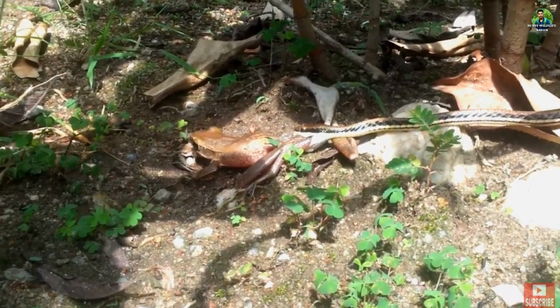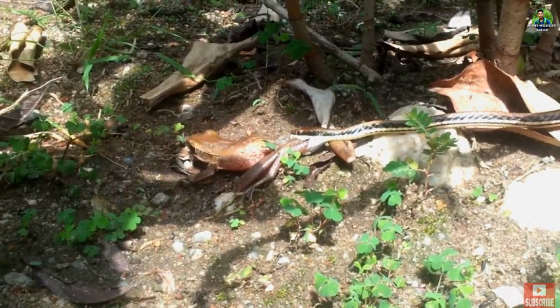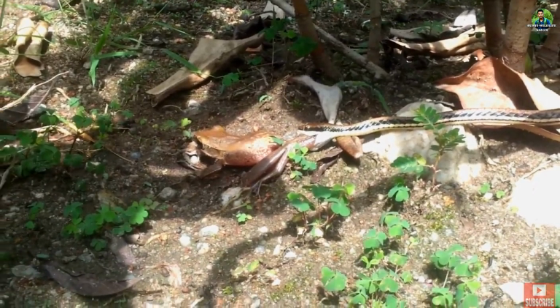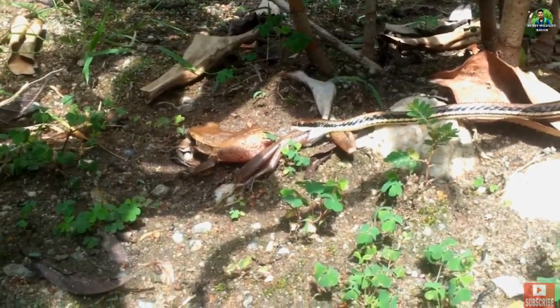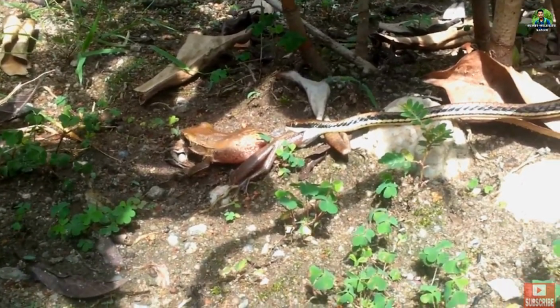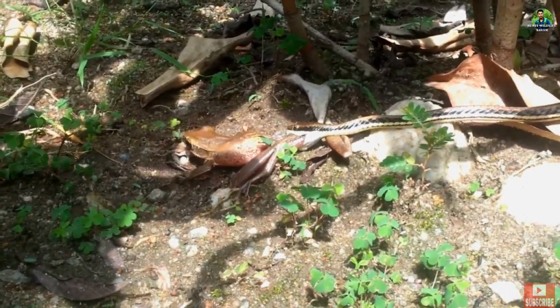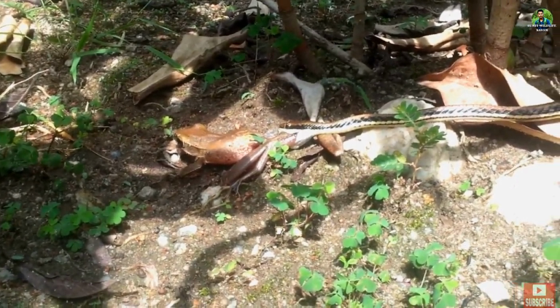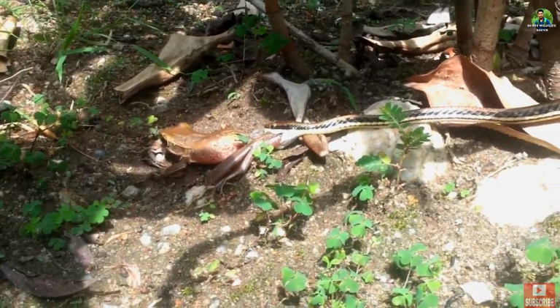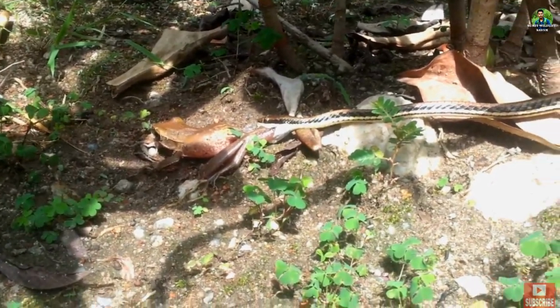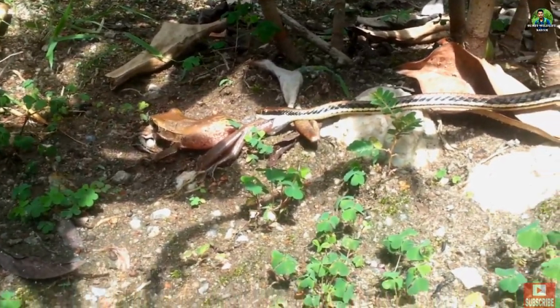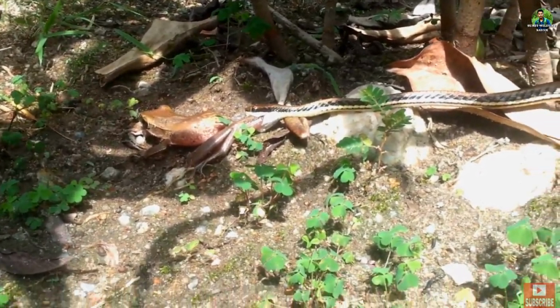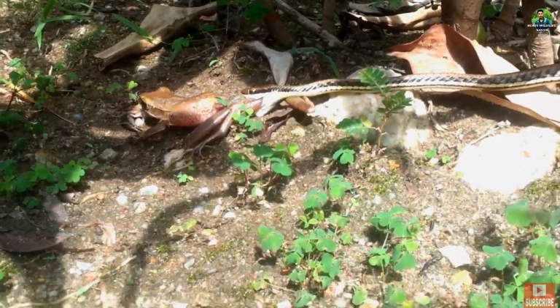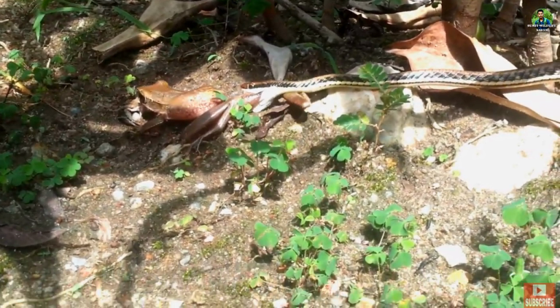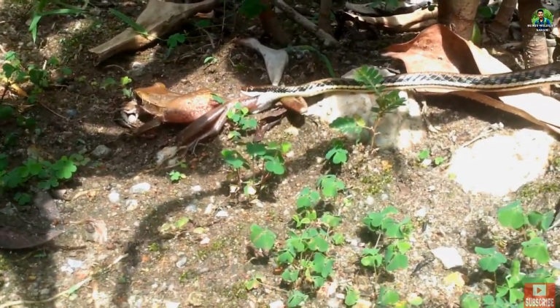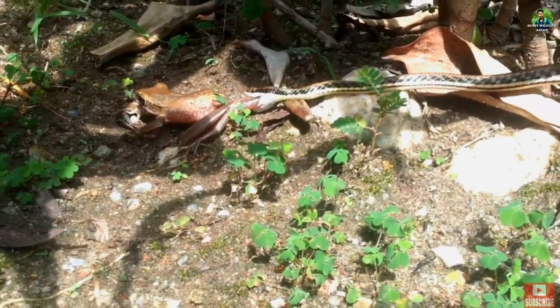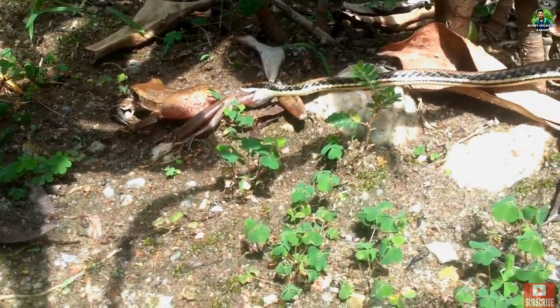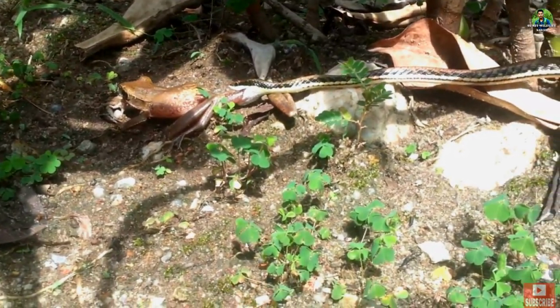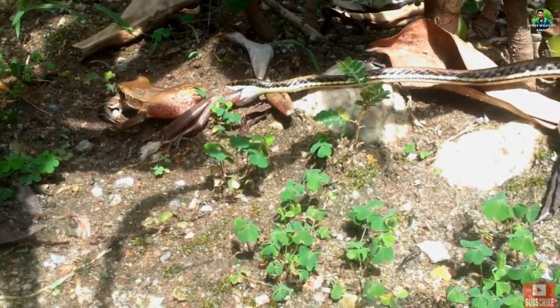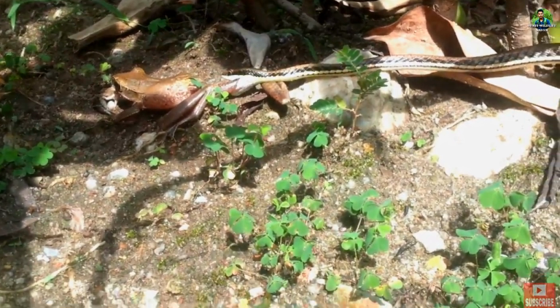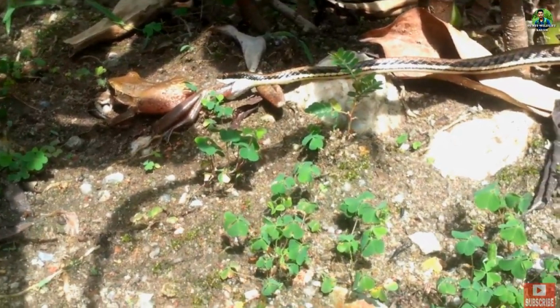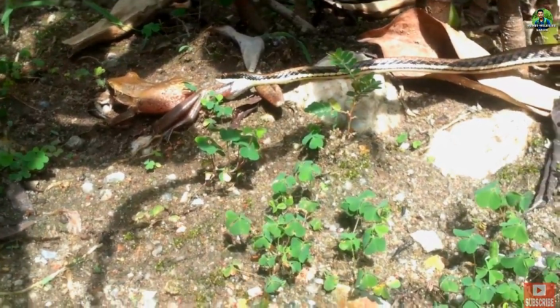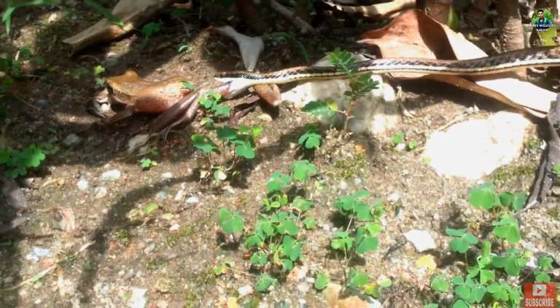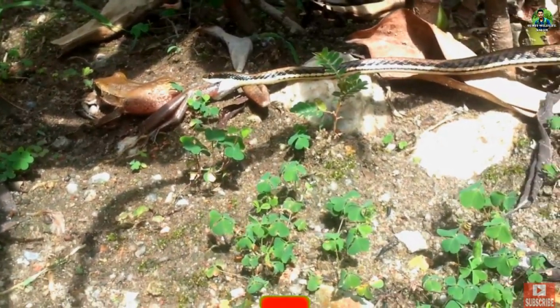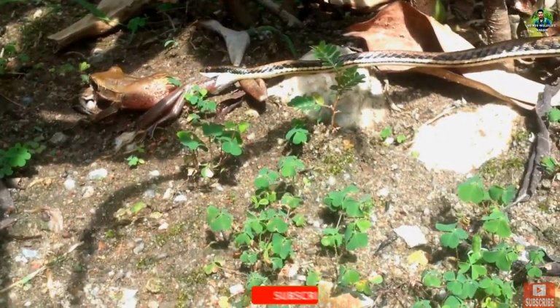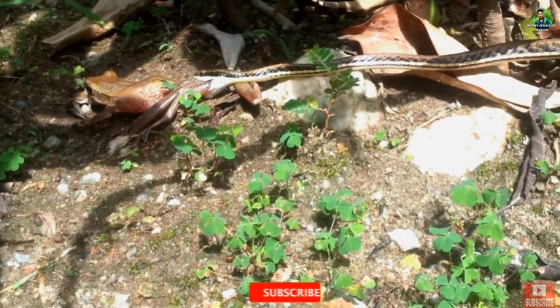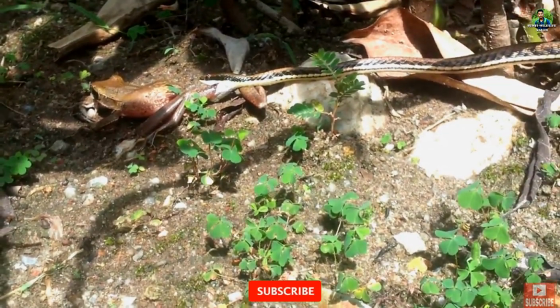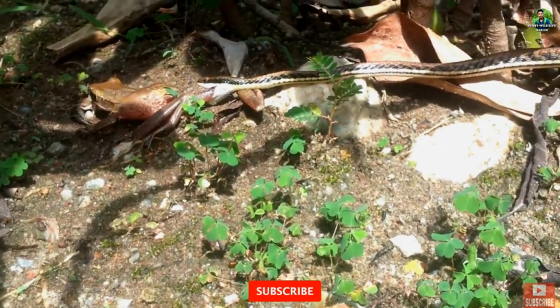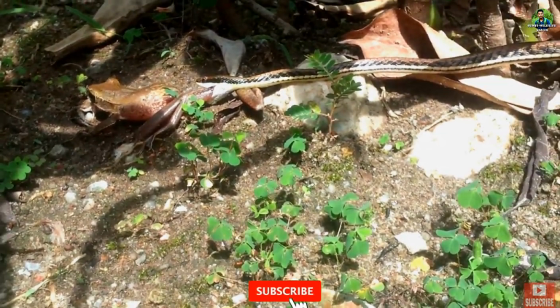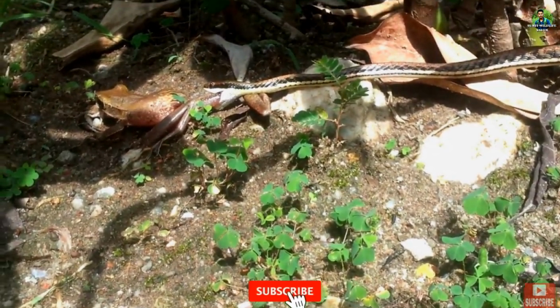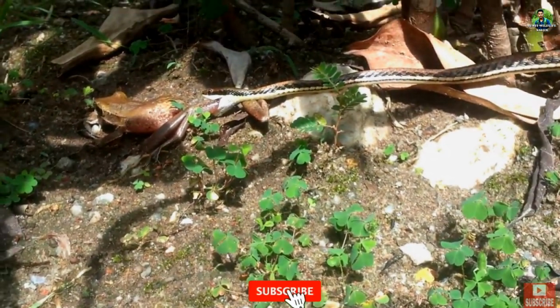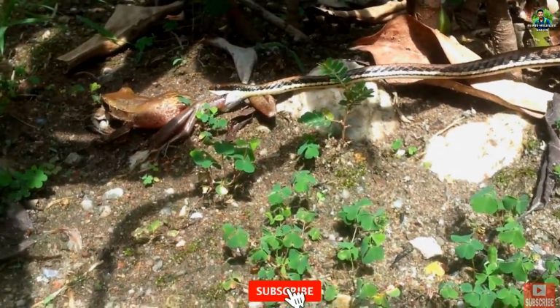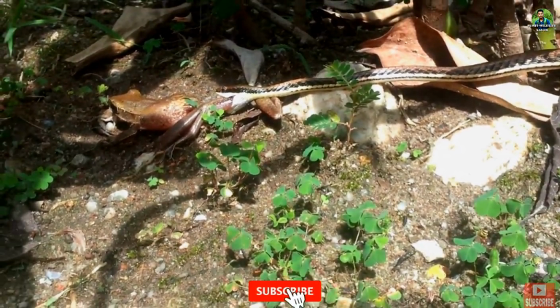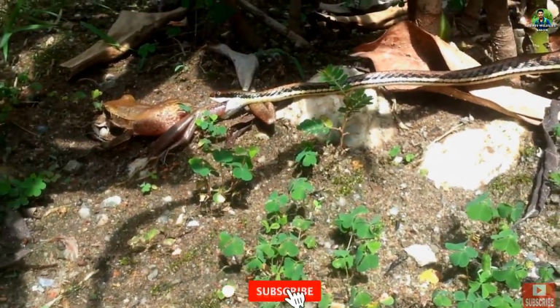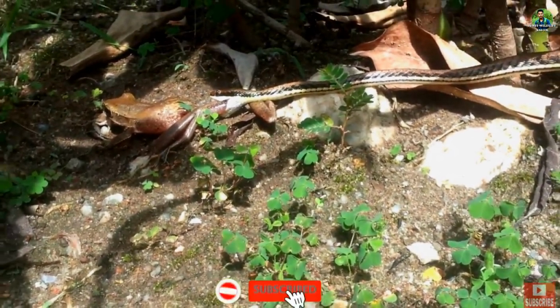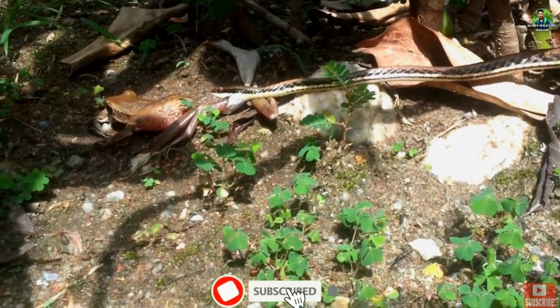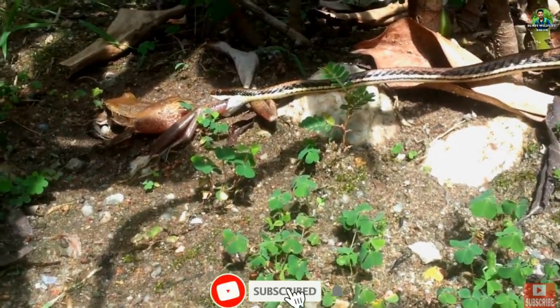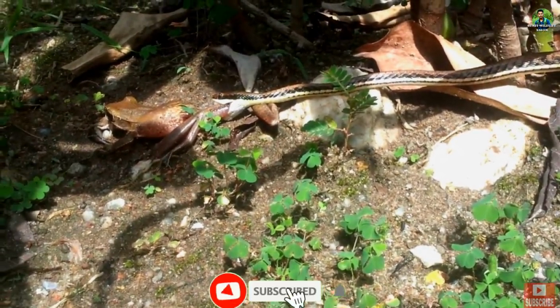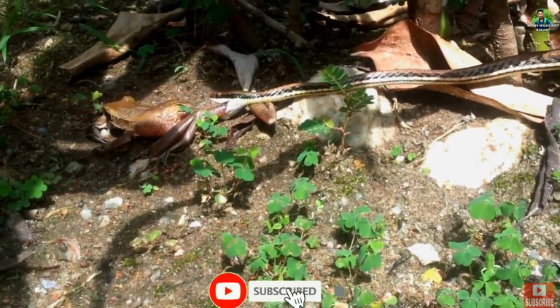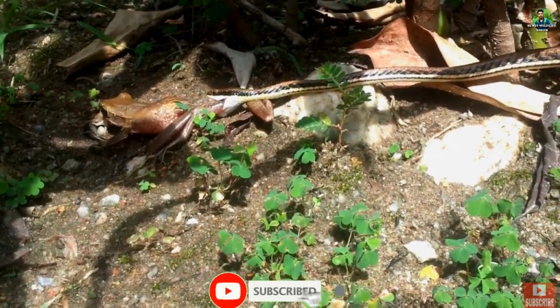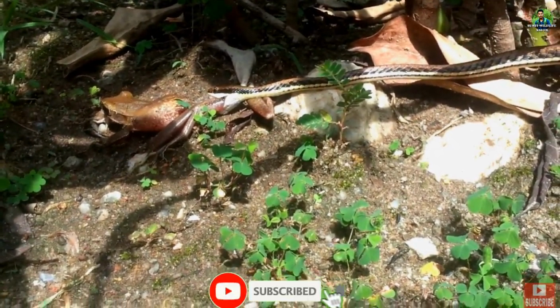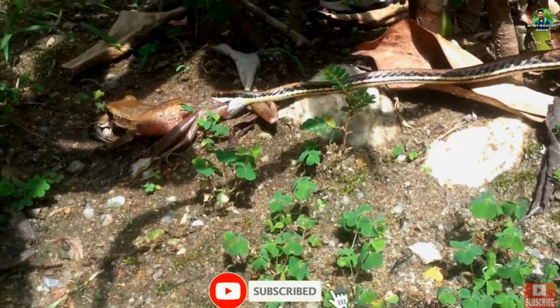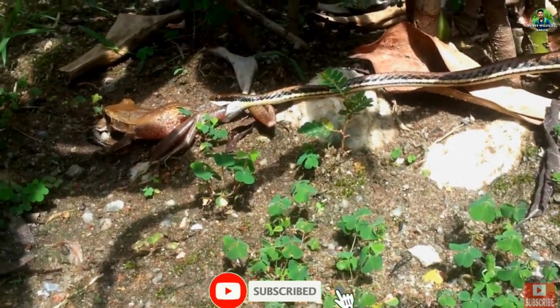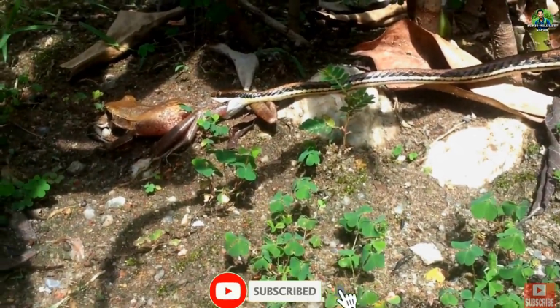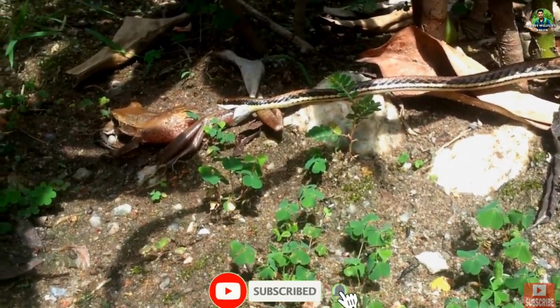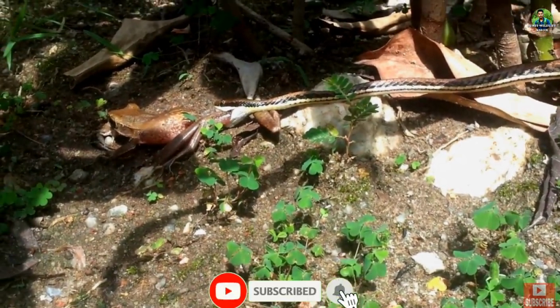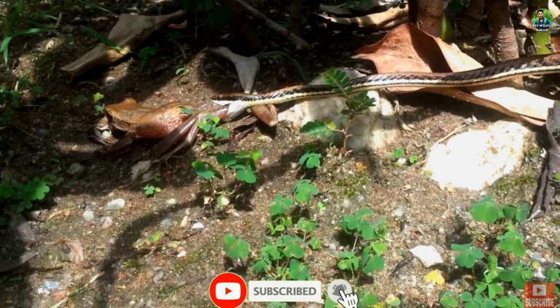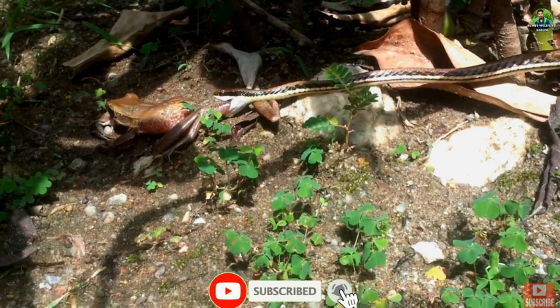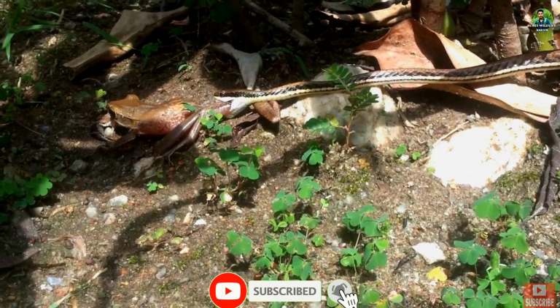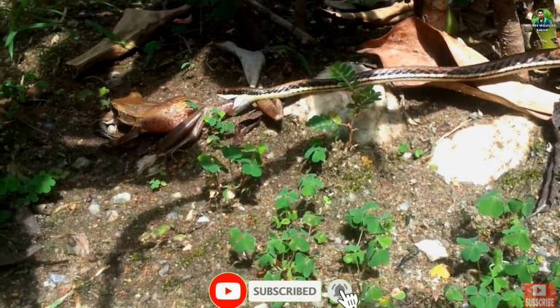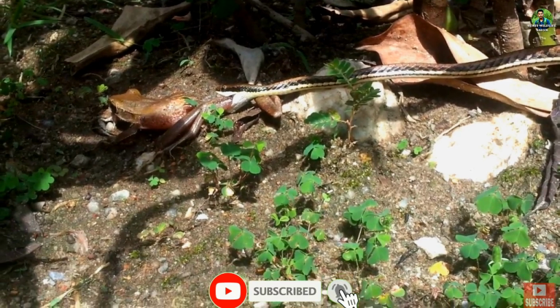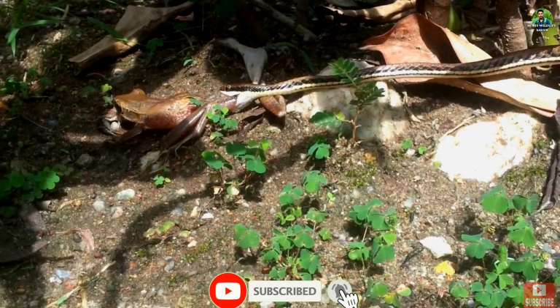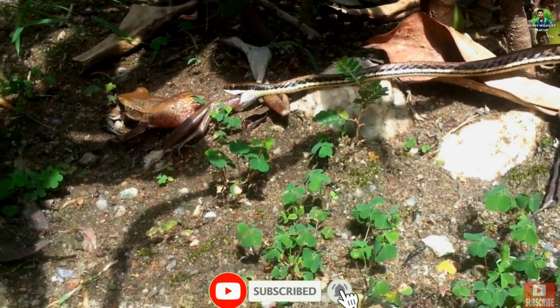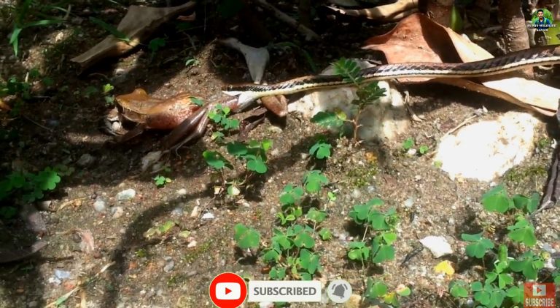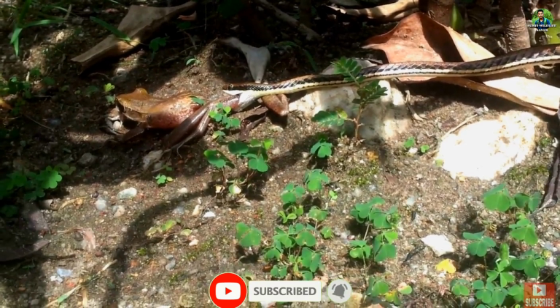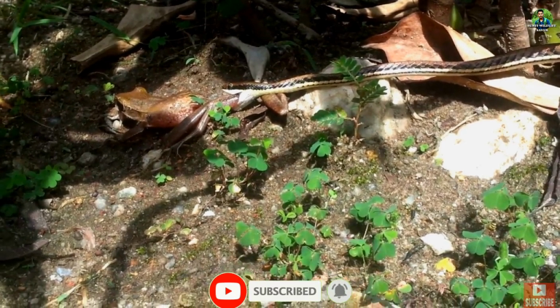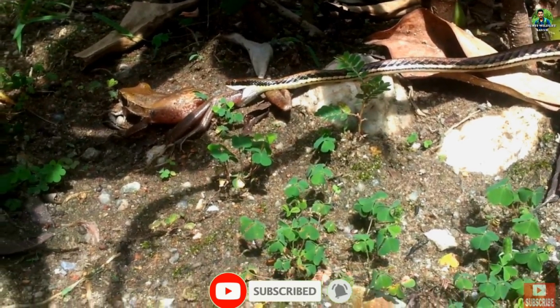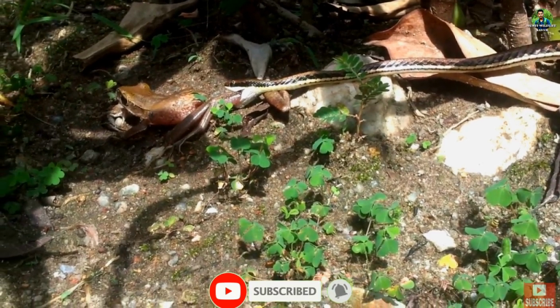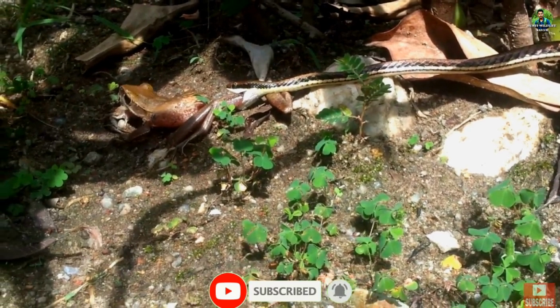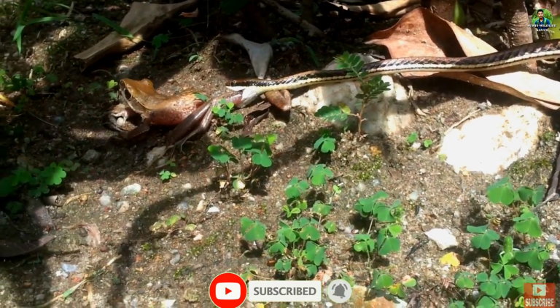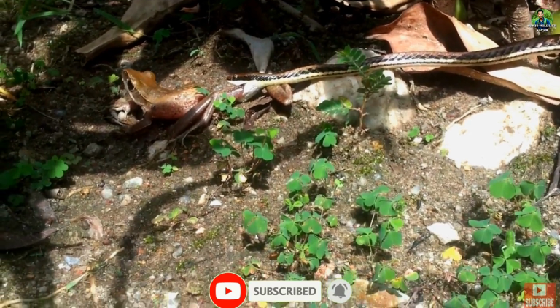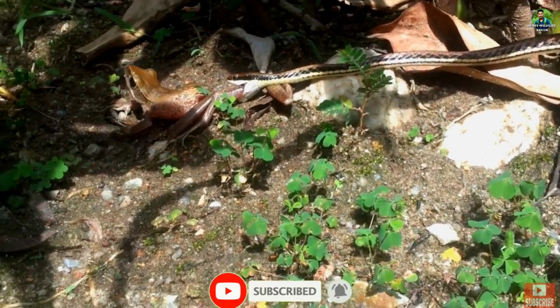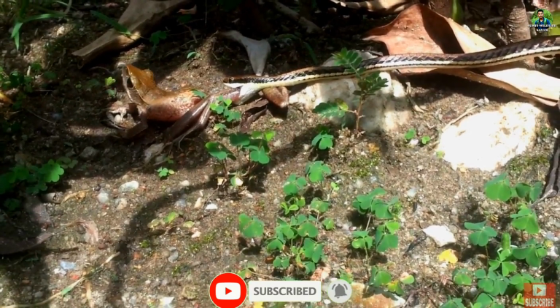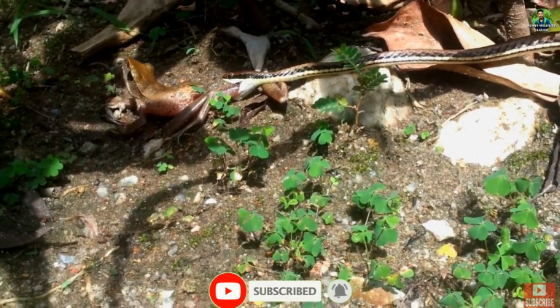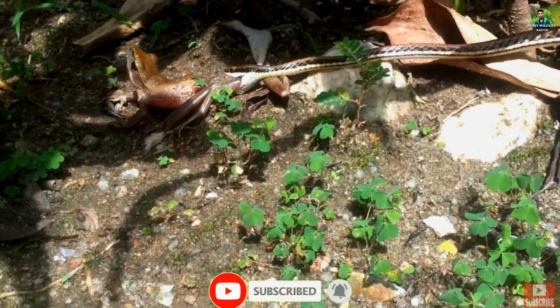Since the Painted Bronzeback Snake is non-venomous, it typically swallows the whole prey alive.